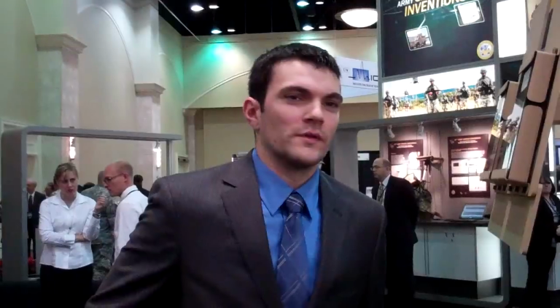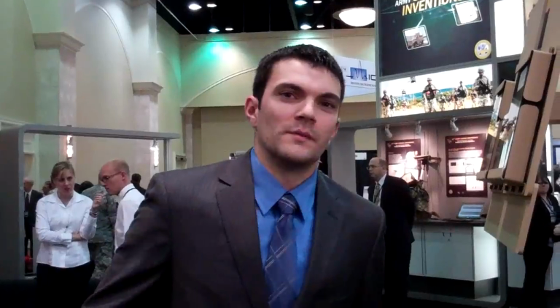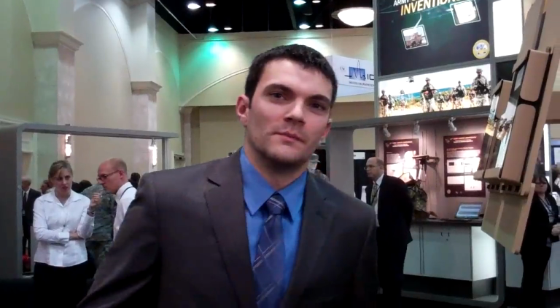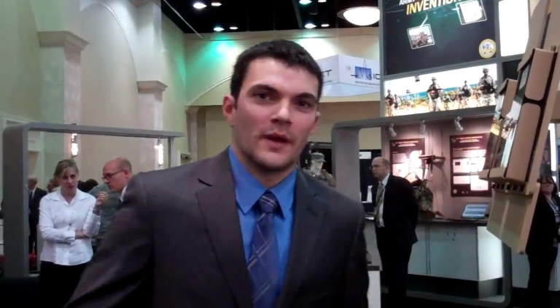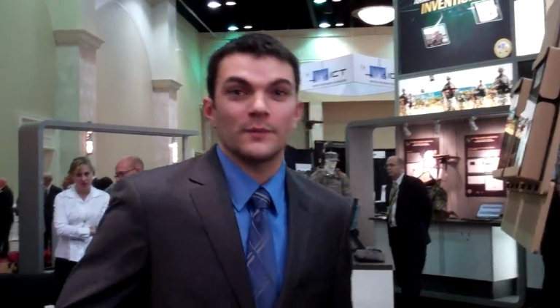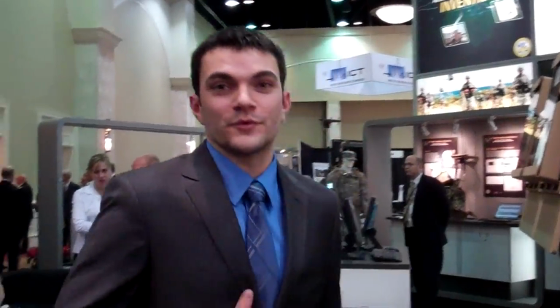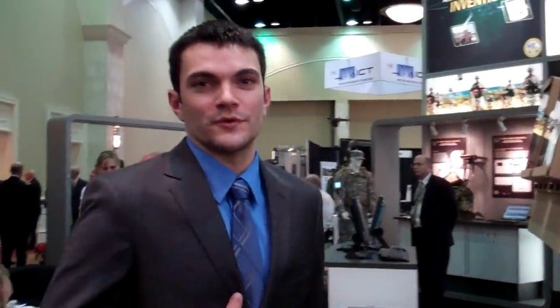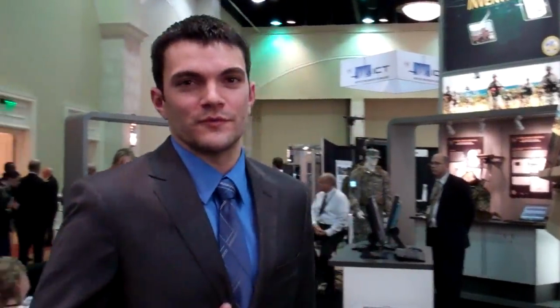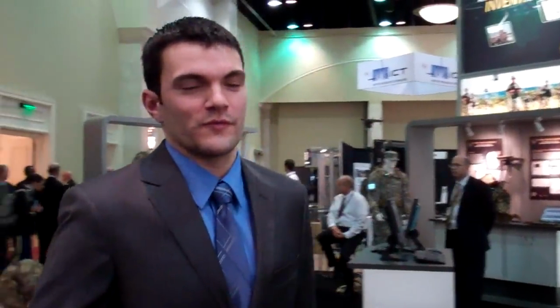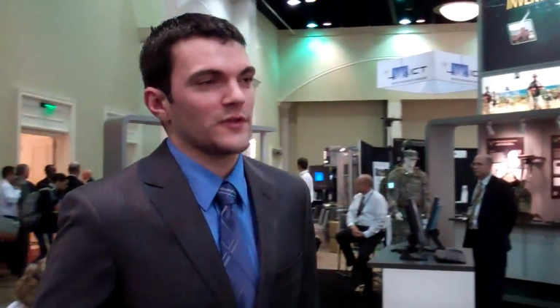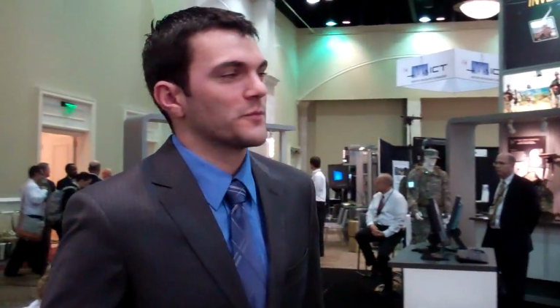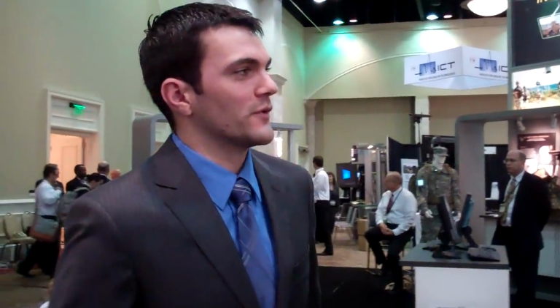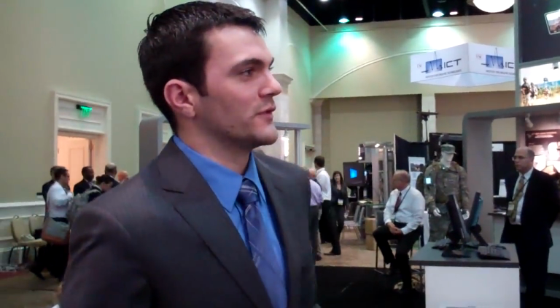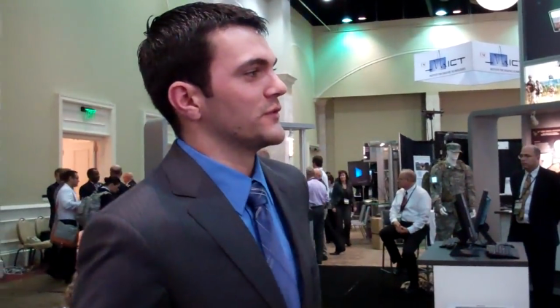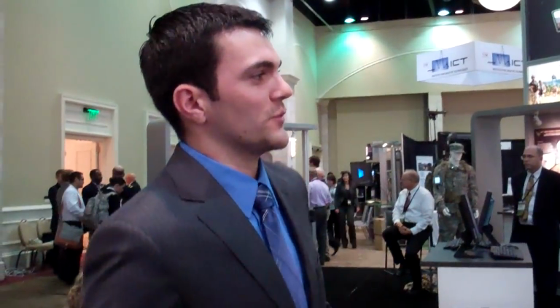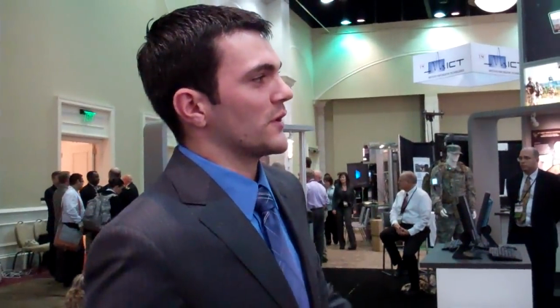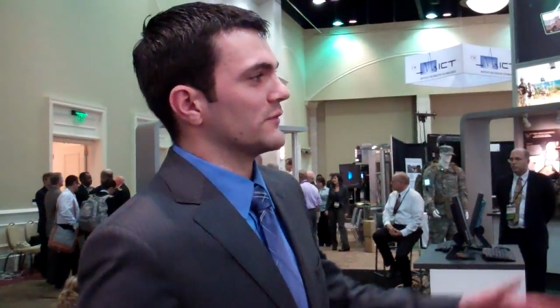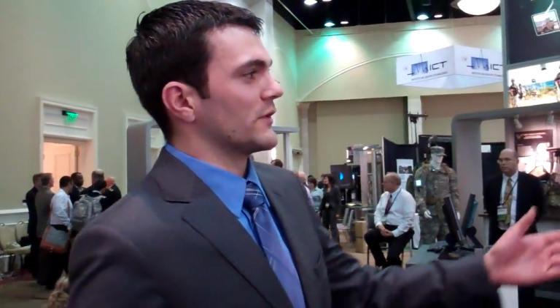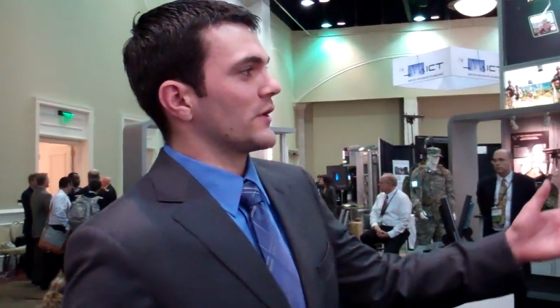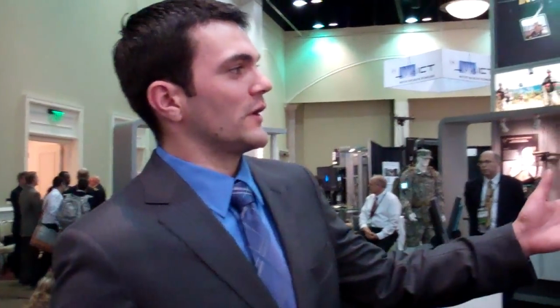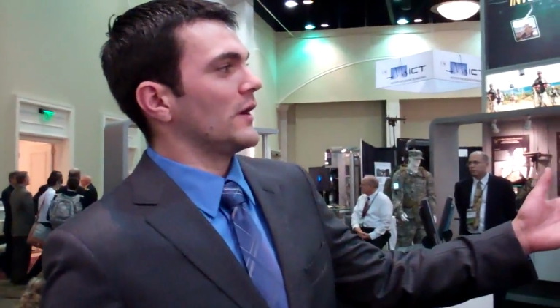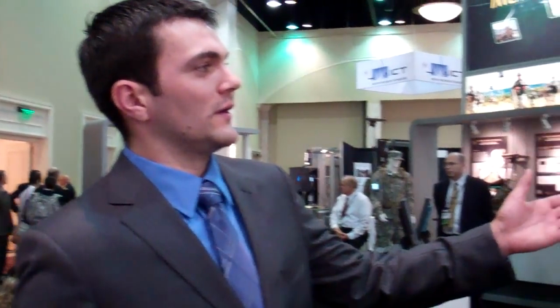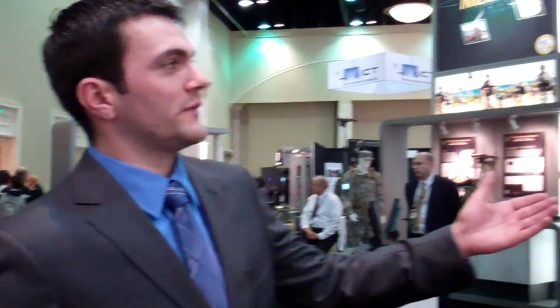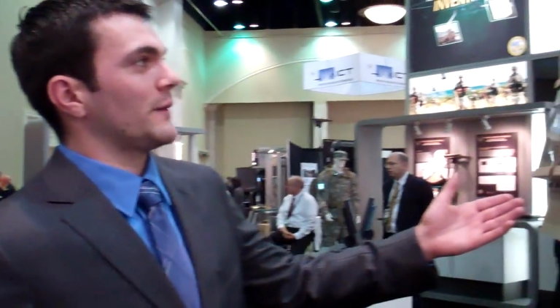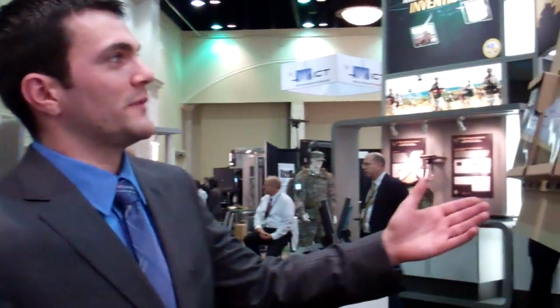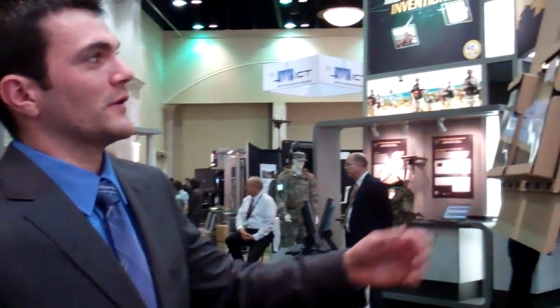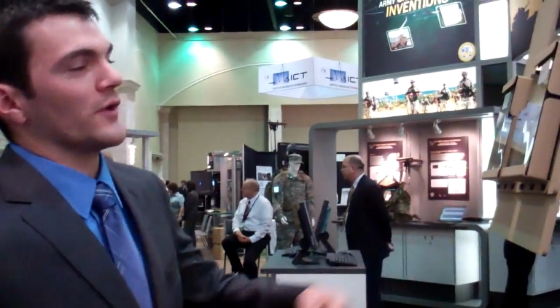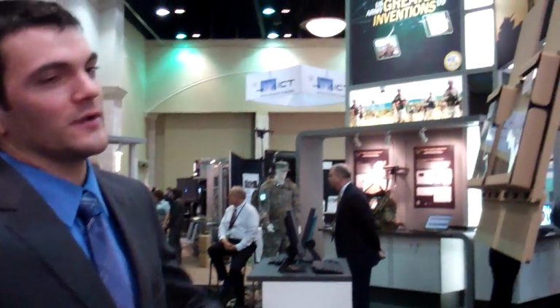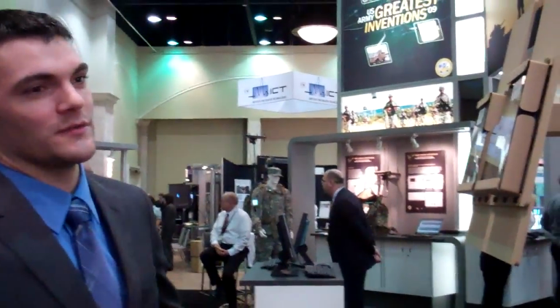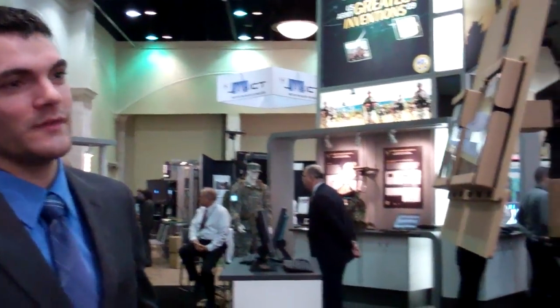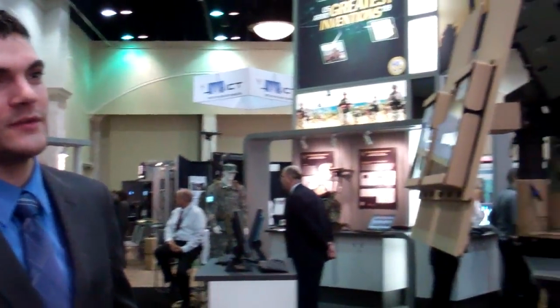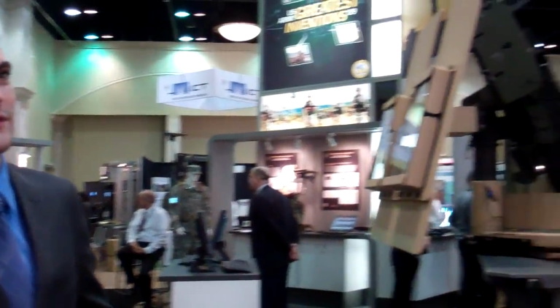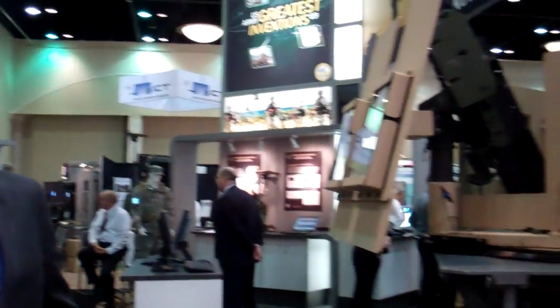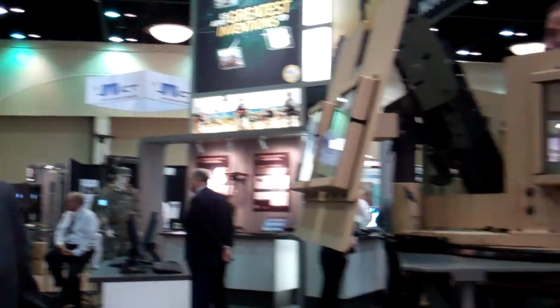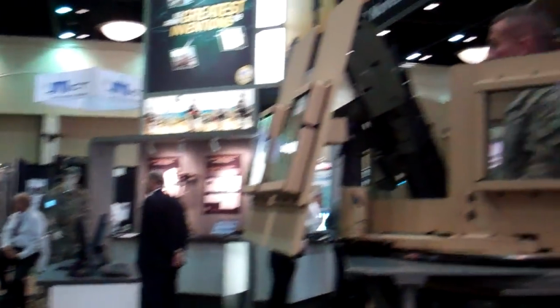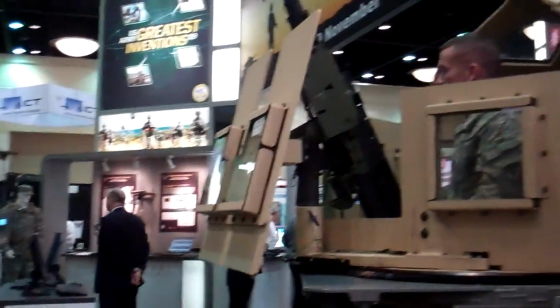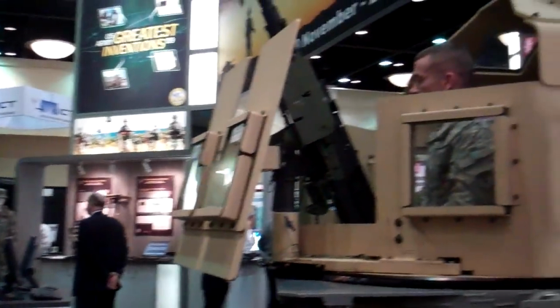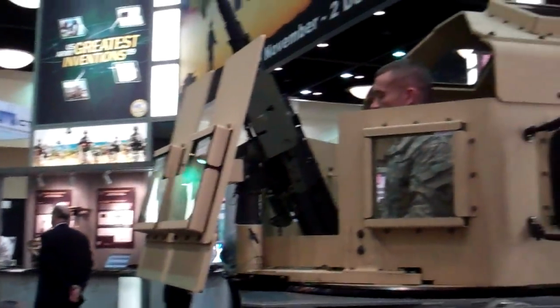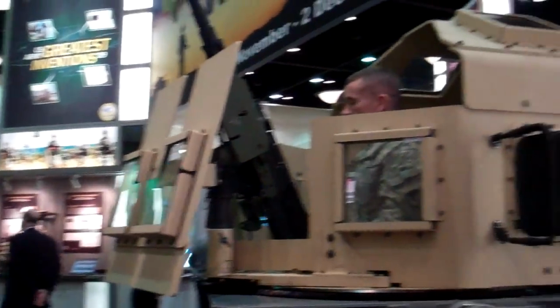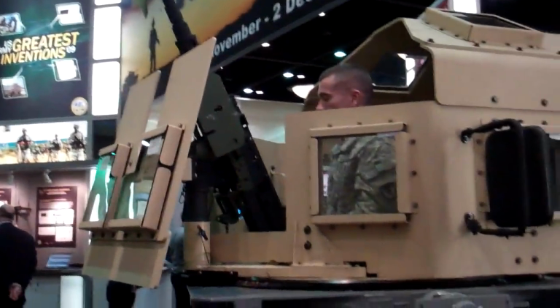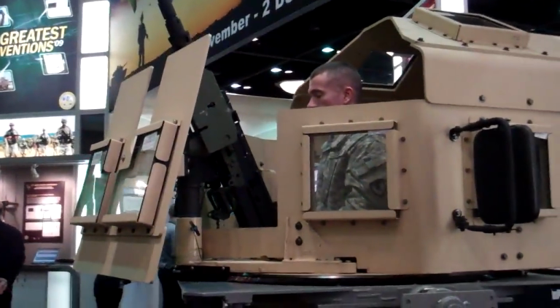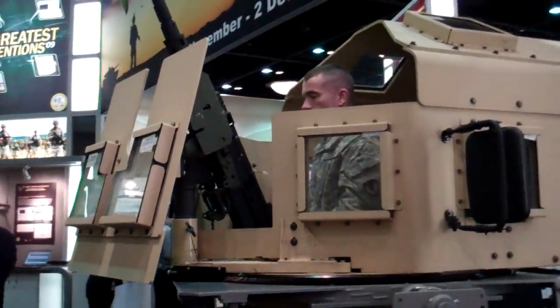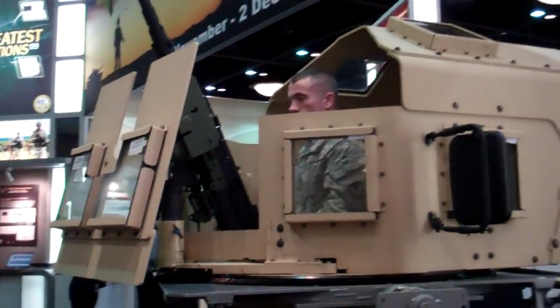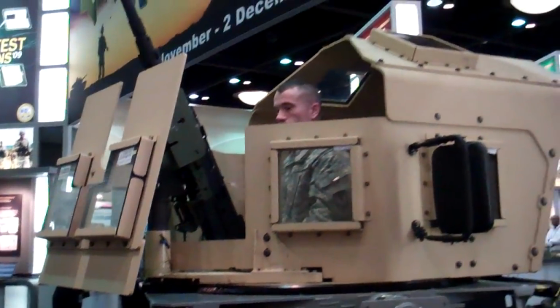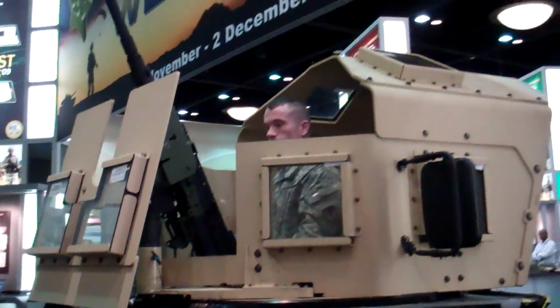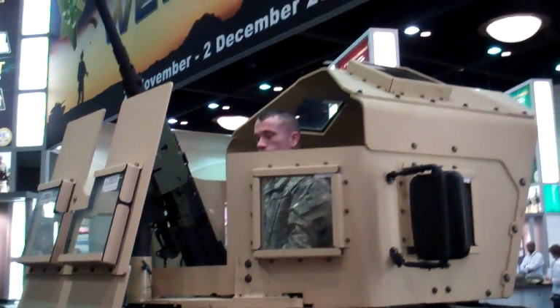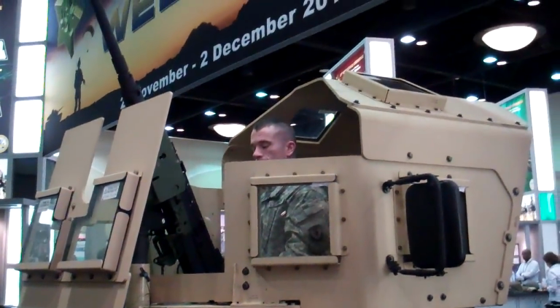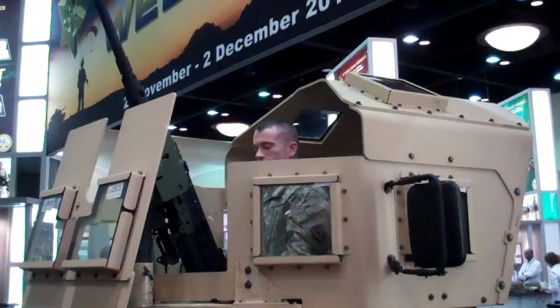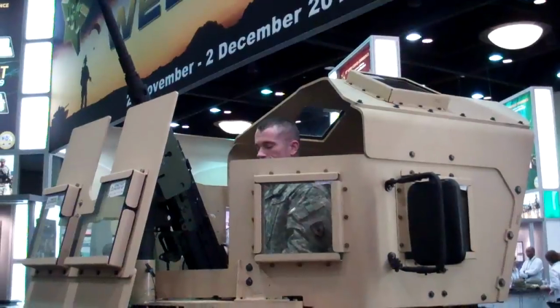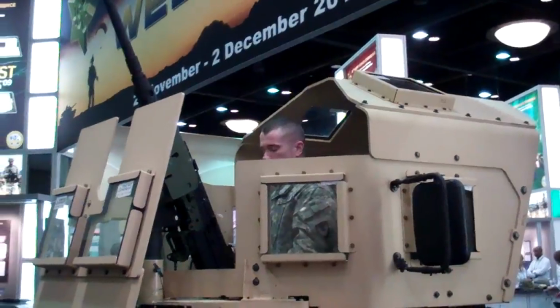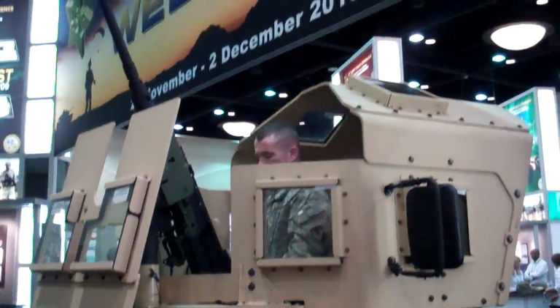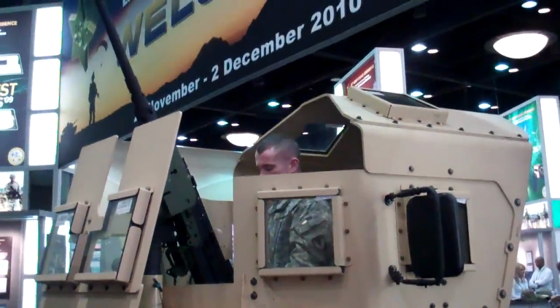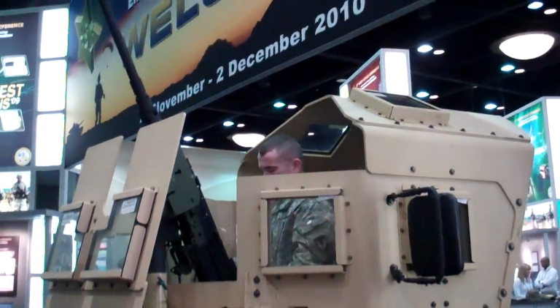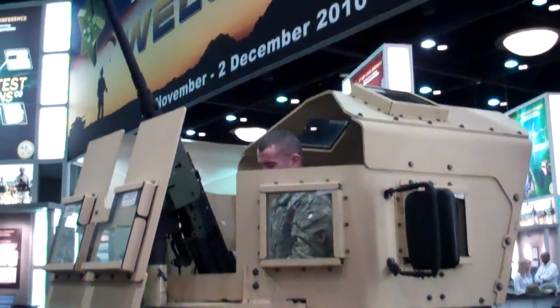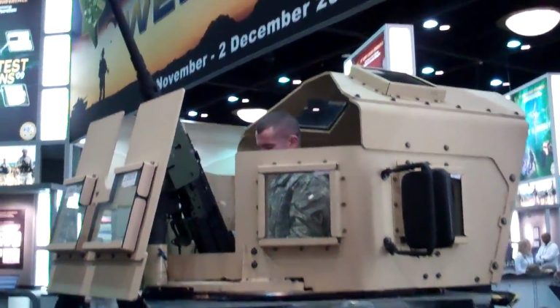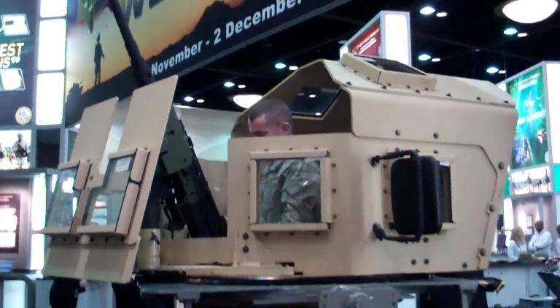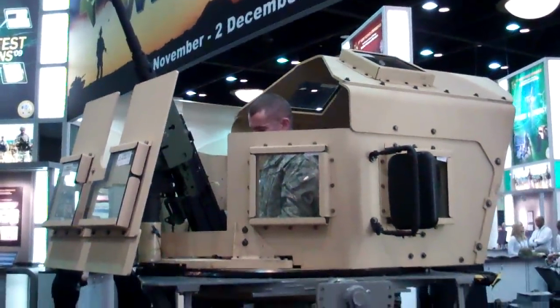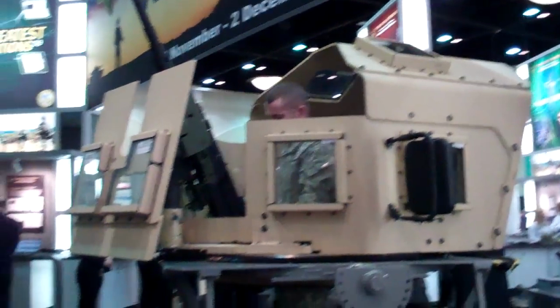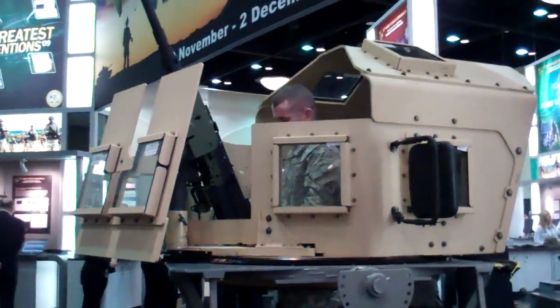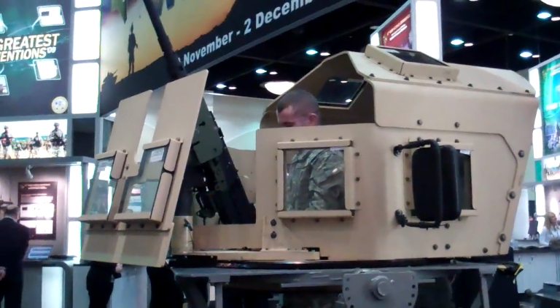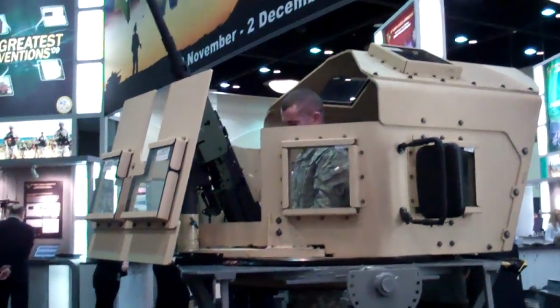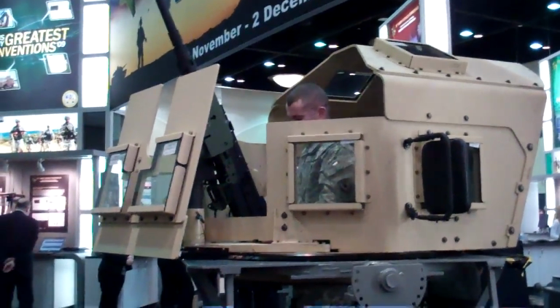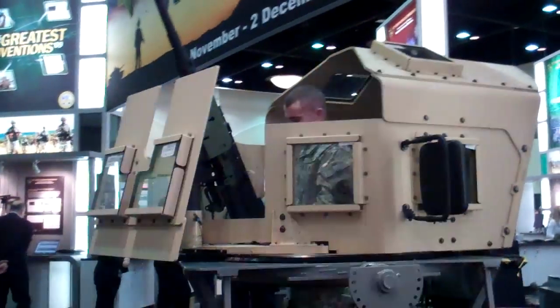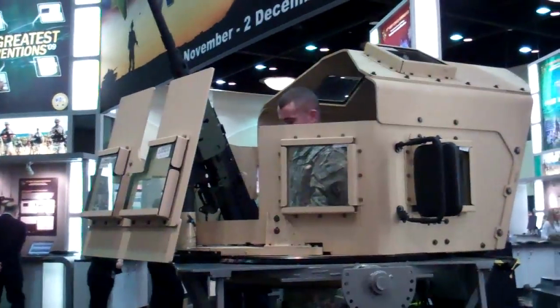My name is Christopher Vesper. This is one of our top 10 greatest inventions. It's called the OWAC kit — the Objective Weapon Elevation Kit.